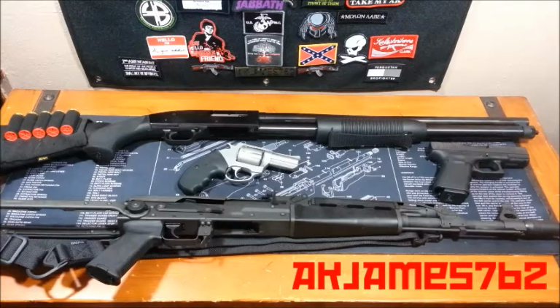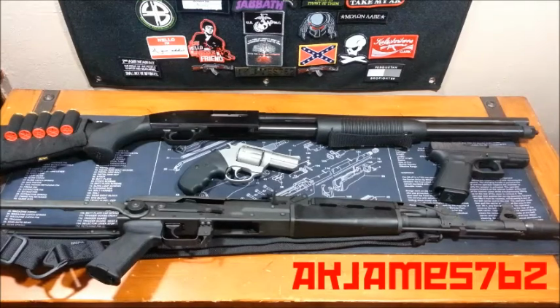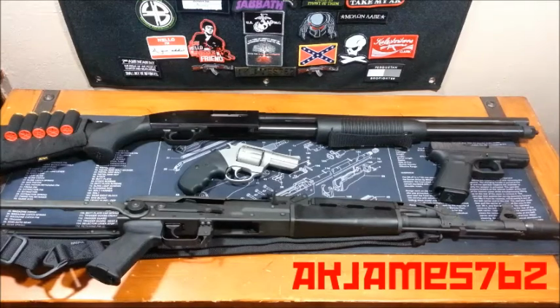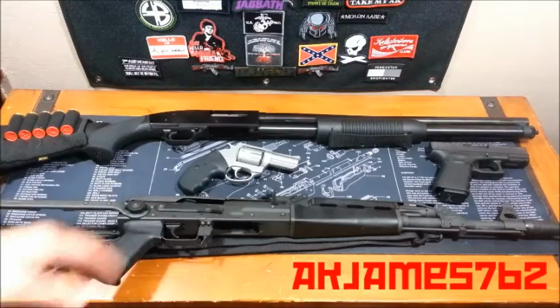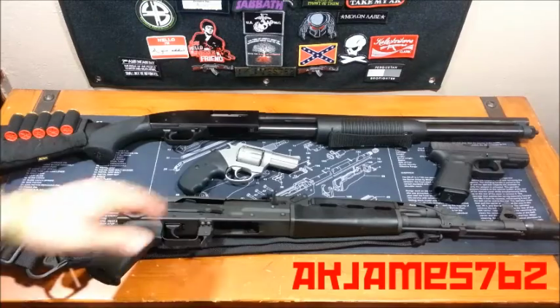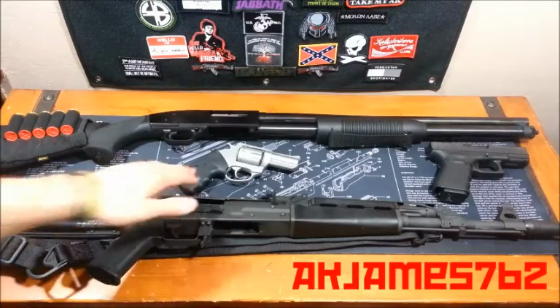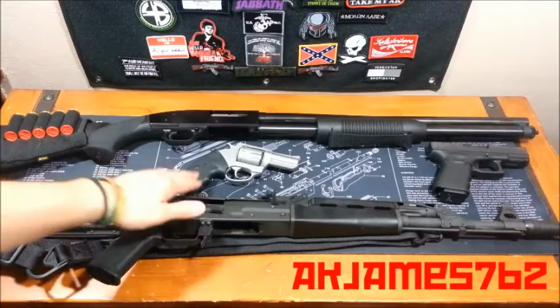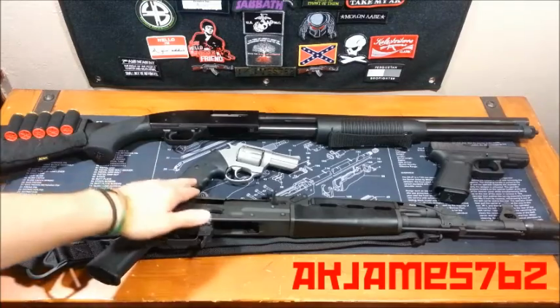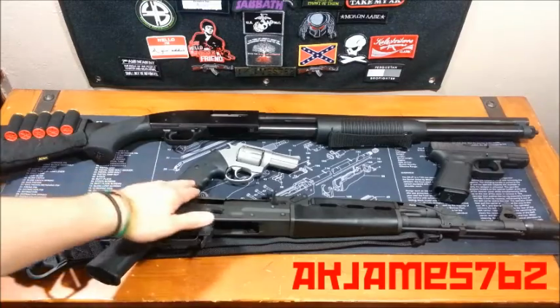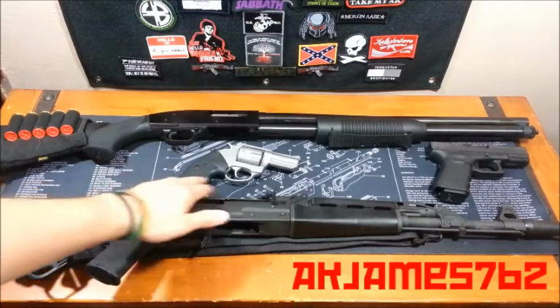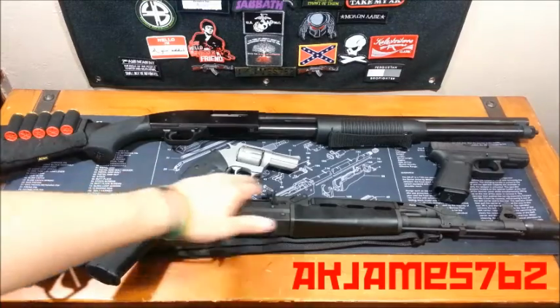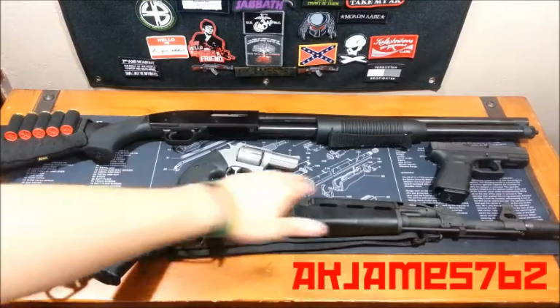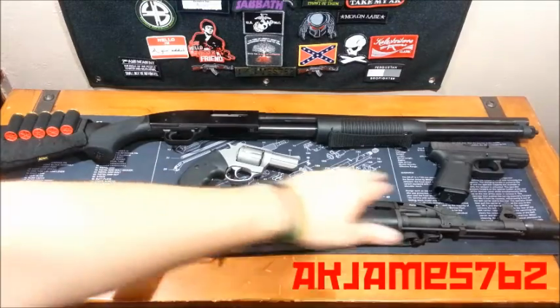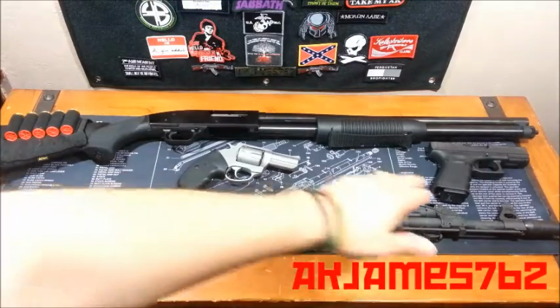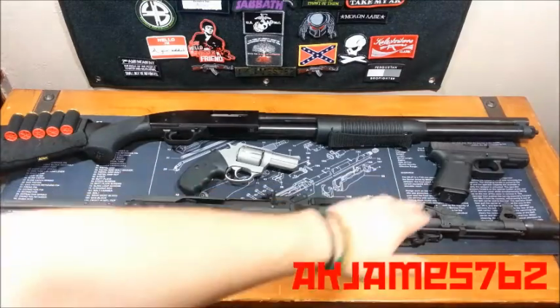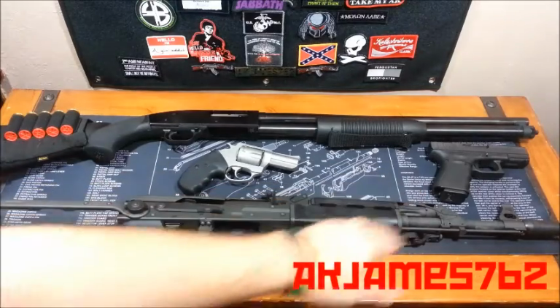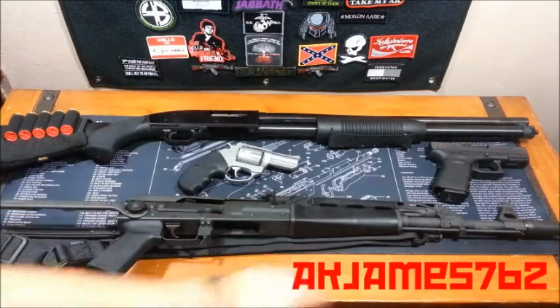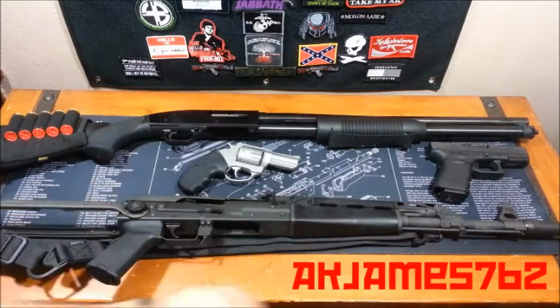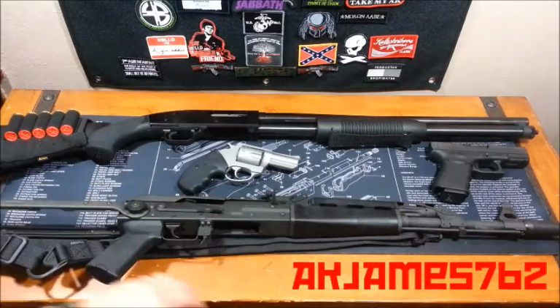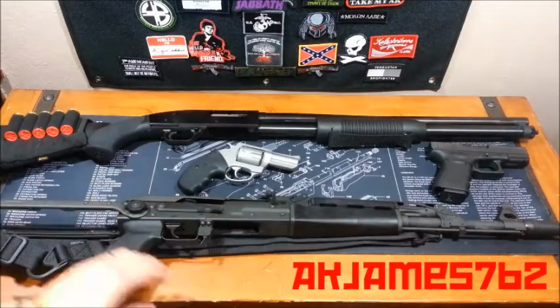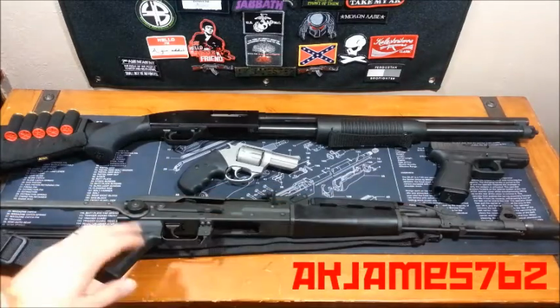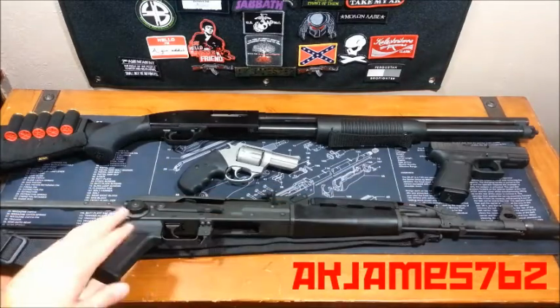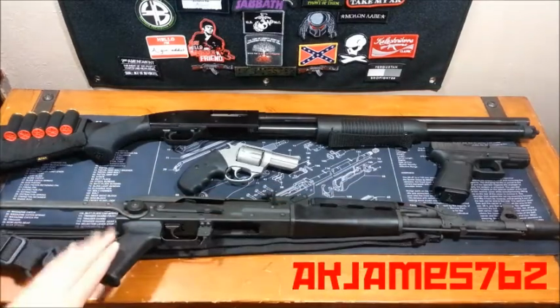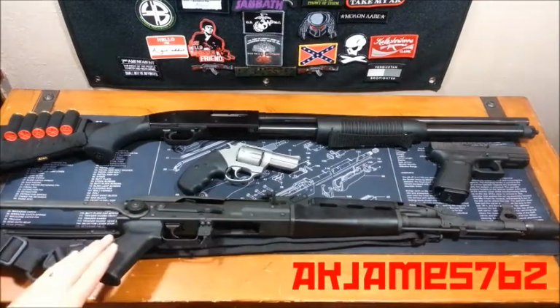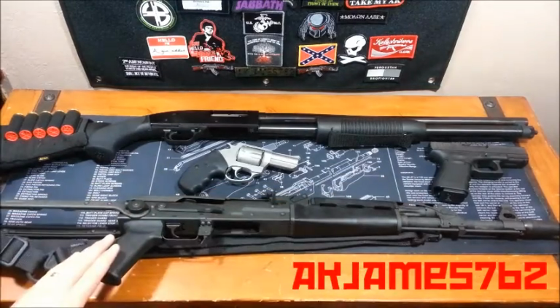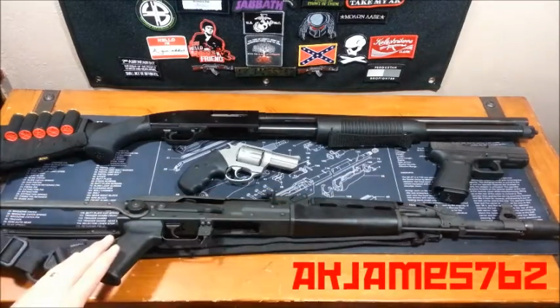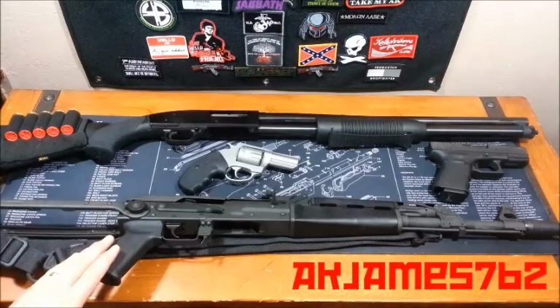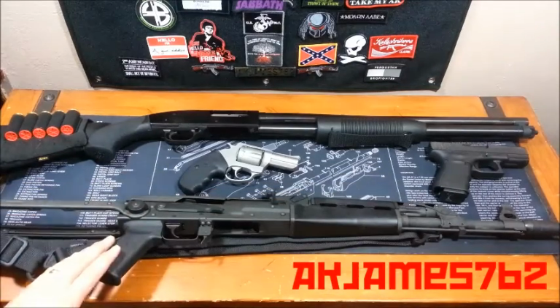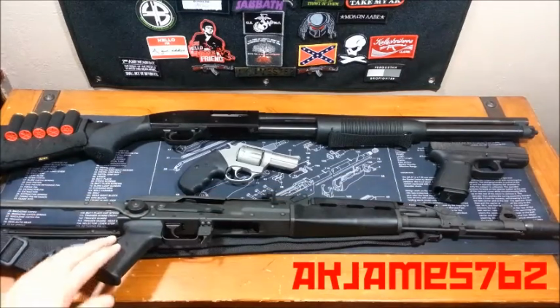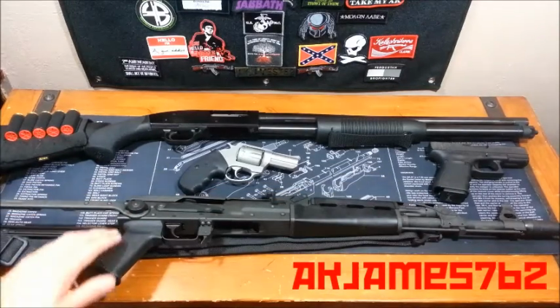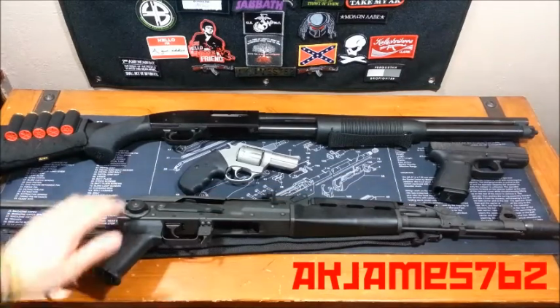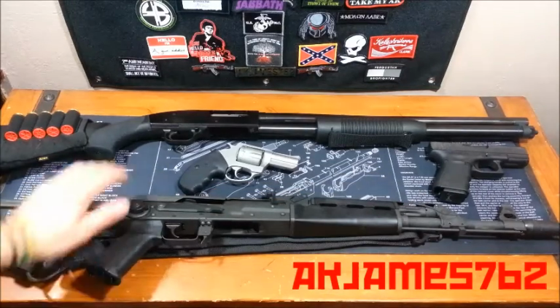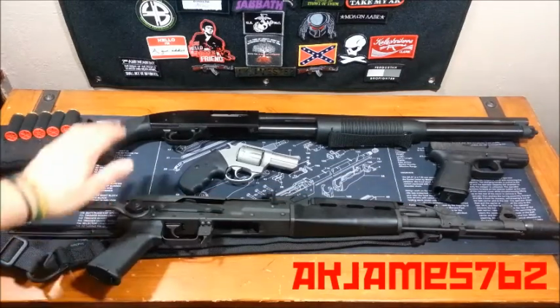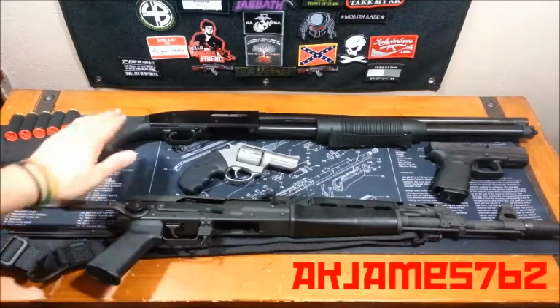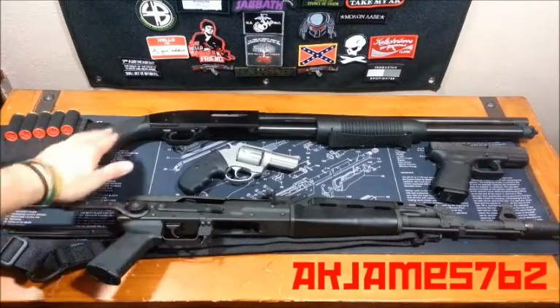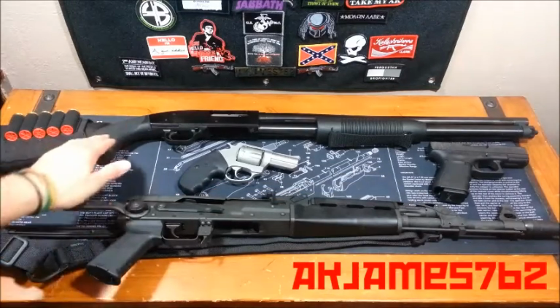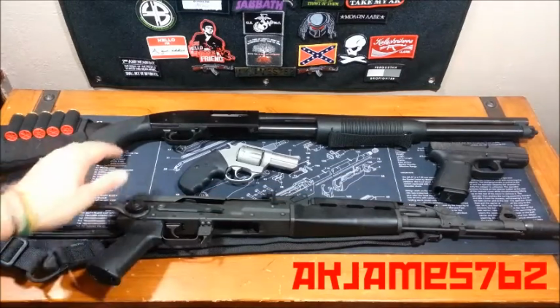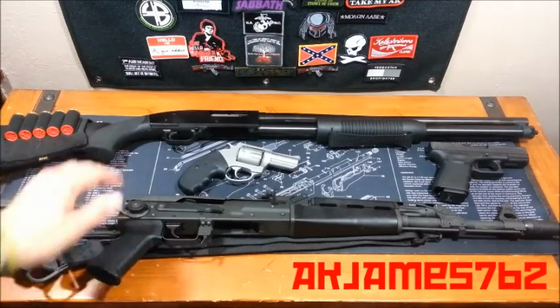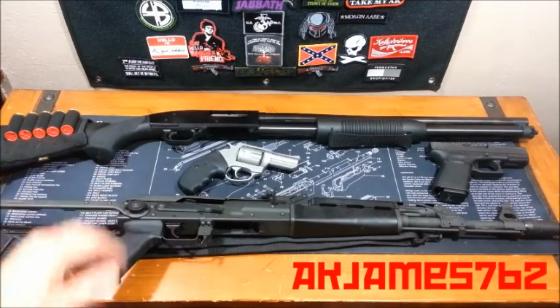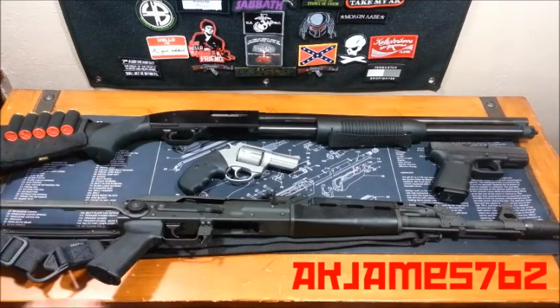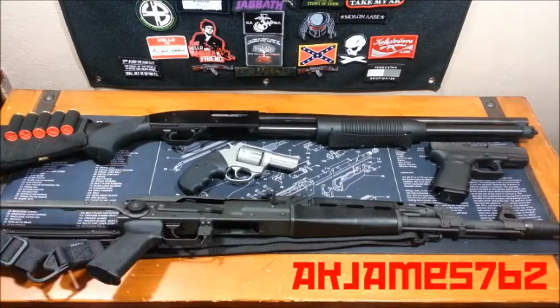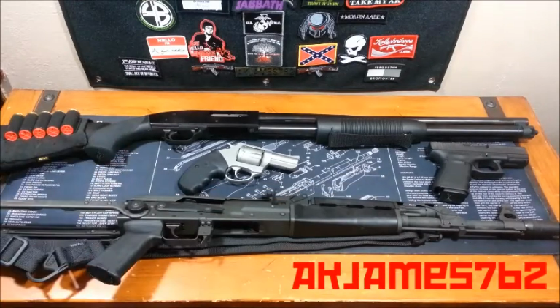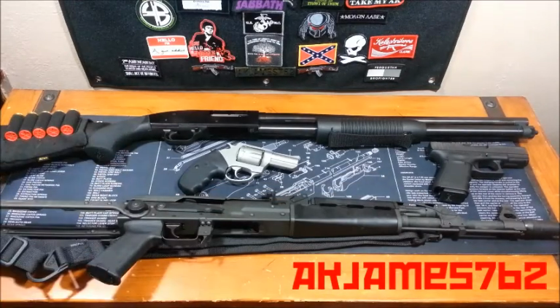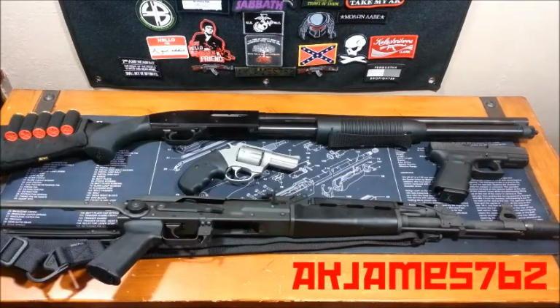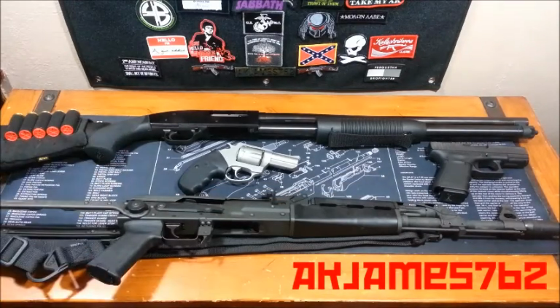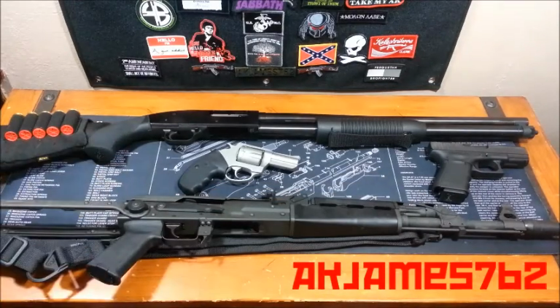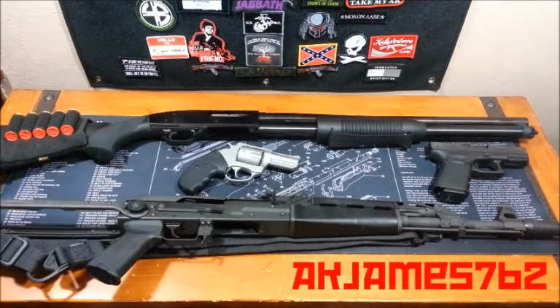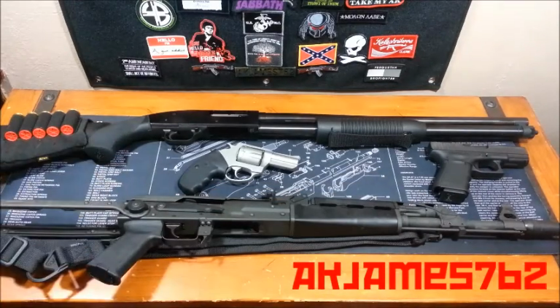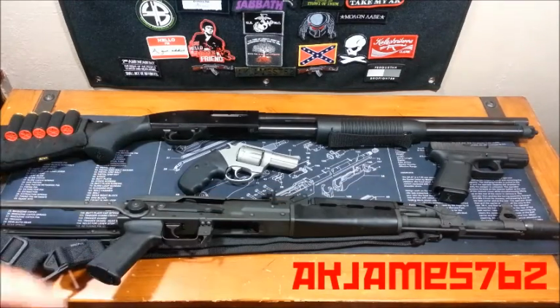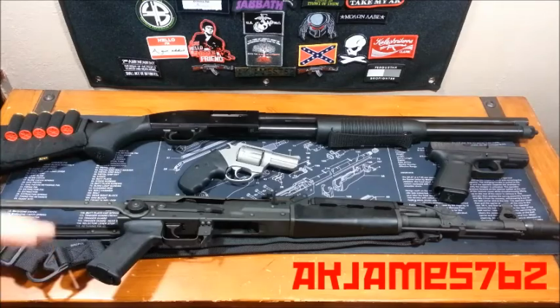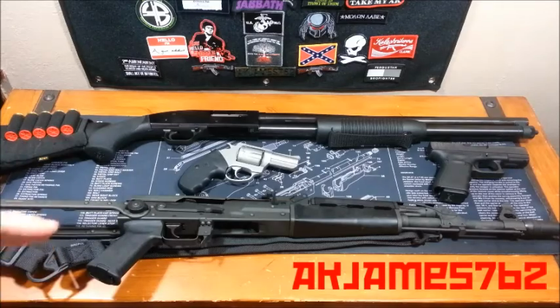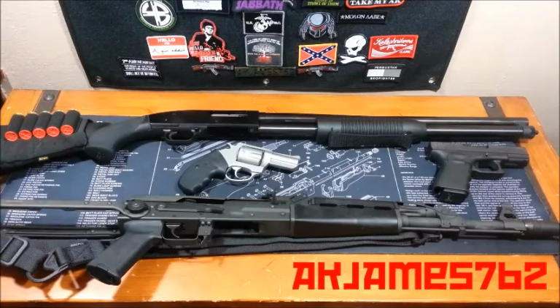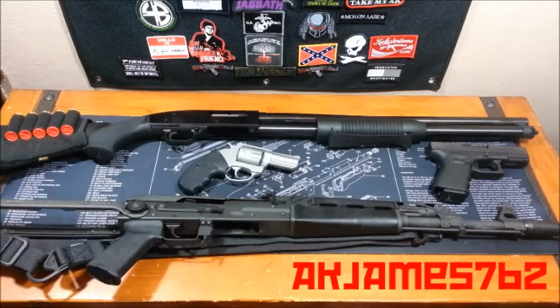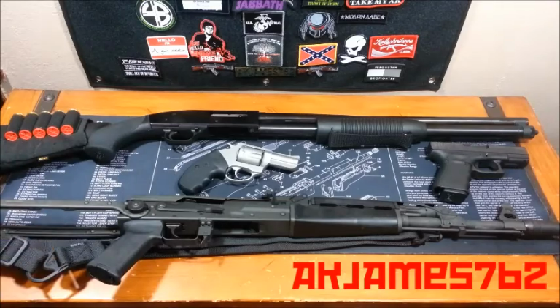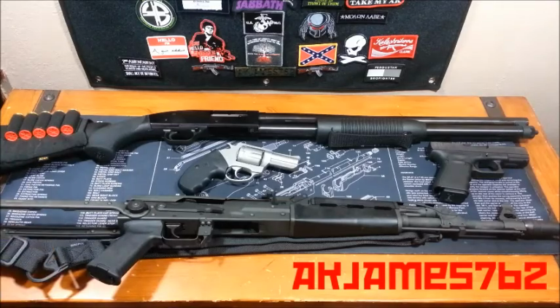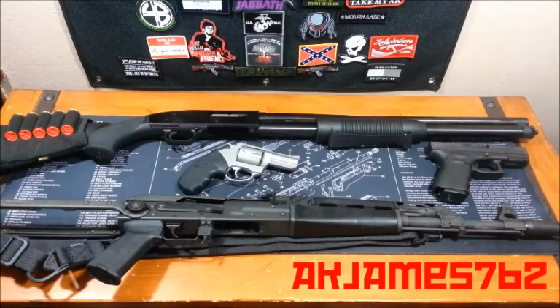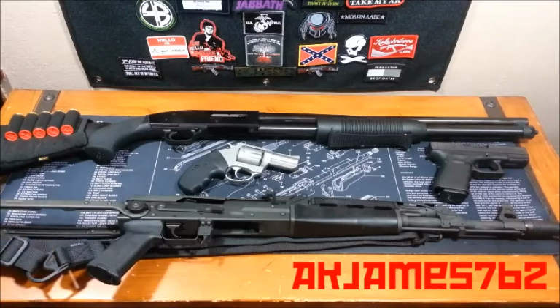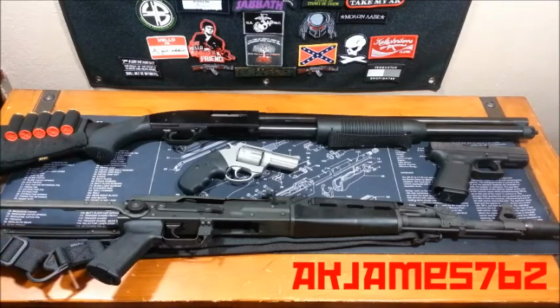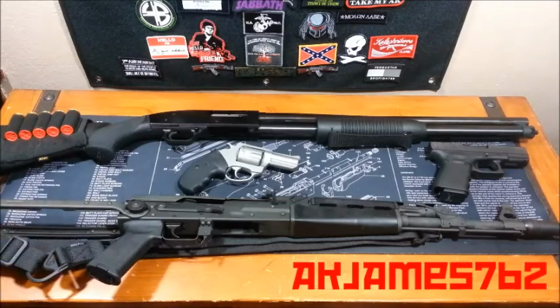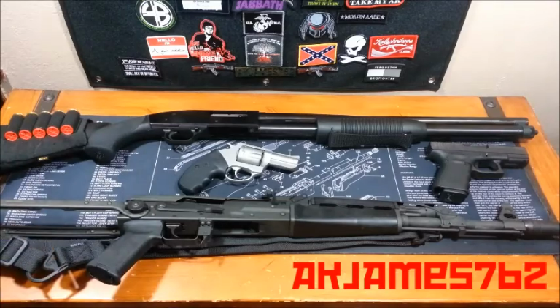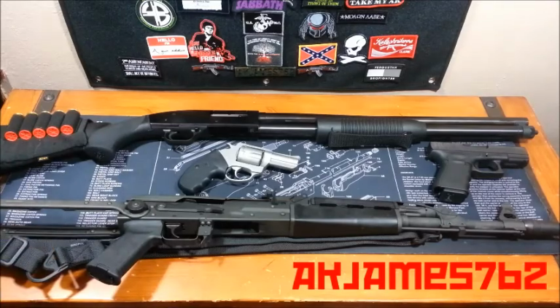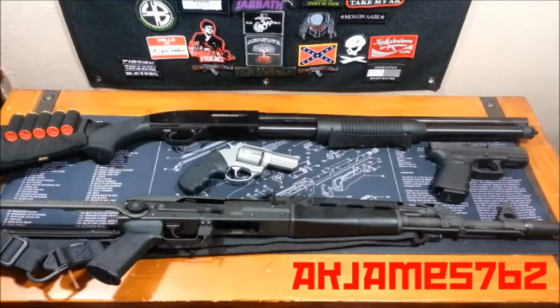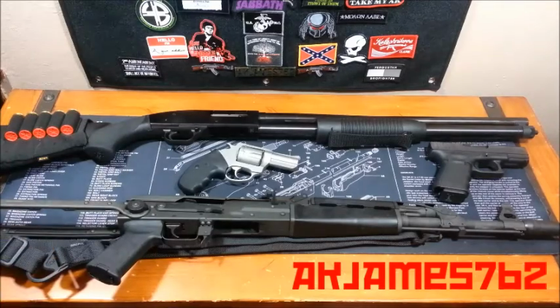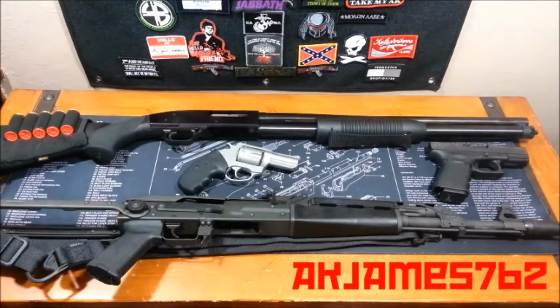I've got a revolver, semi-auto pistol, semi-auto rifle, and a pump shotgun. I'm going to show you how to safety check these.